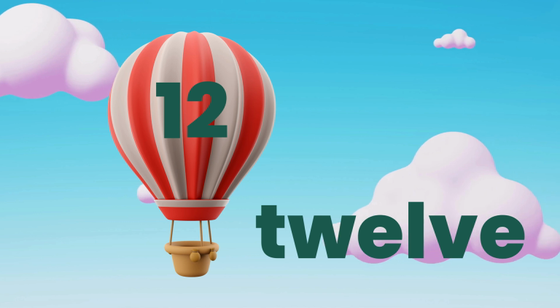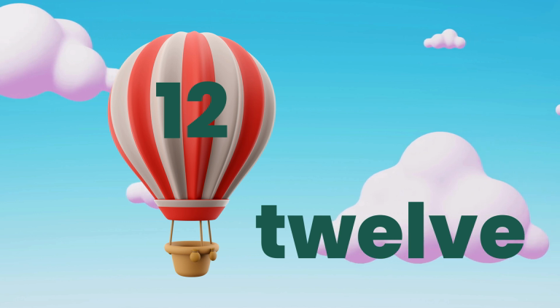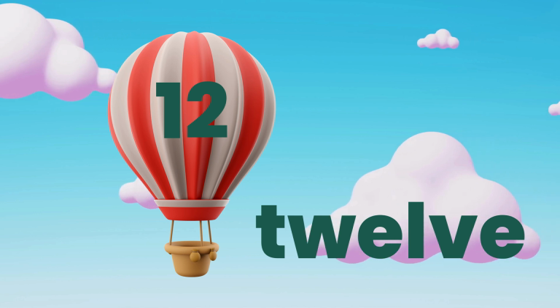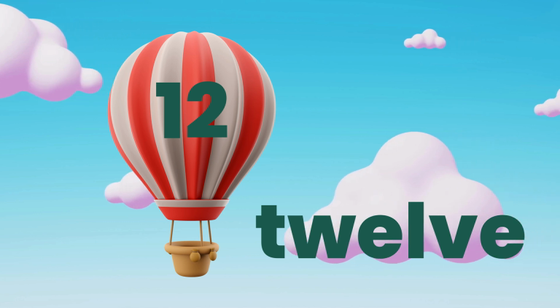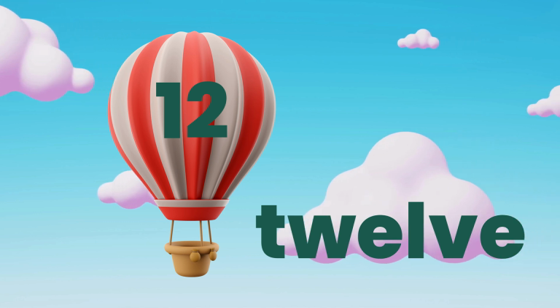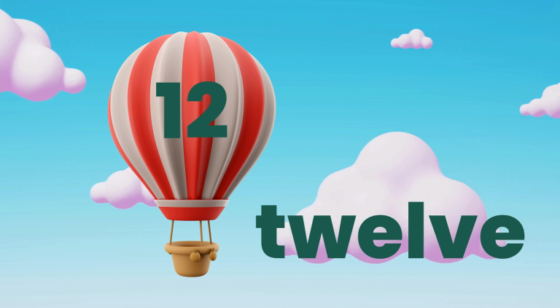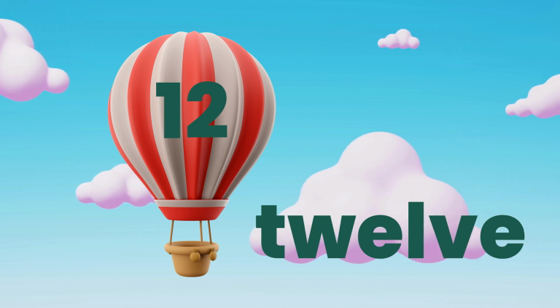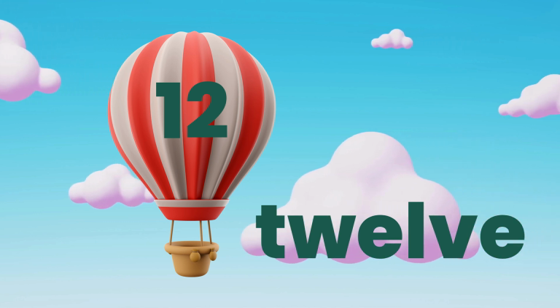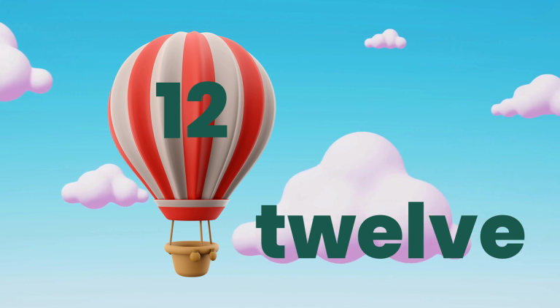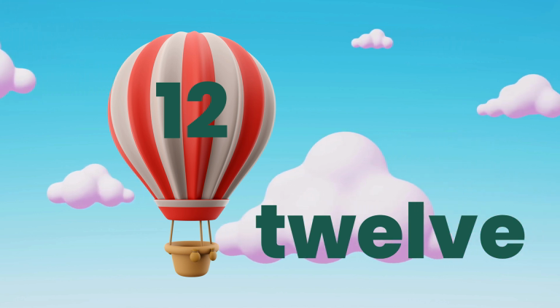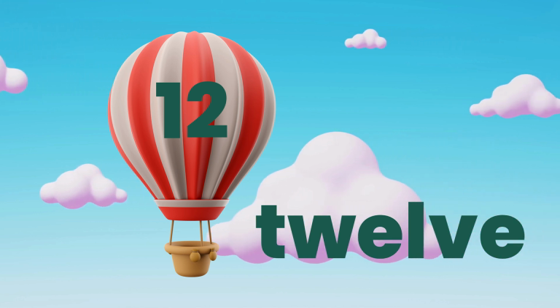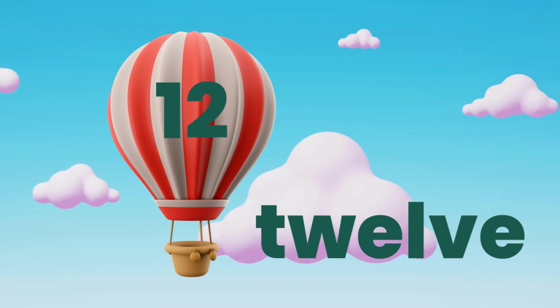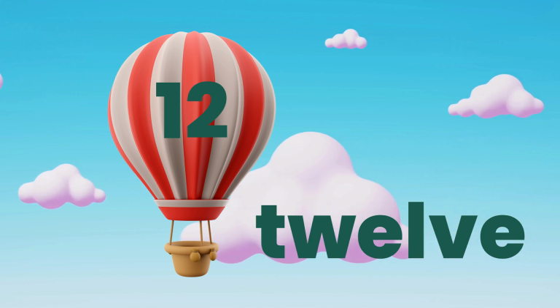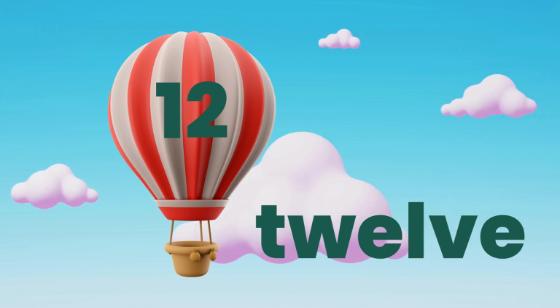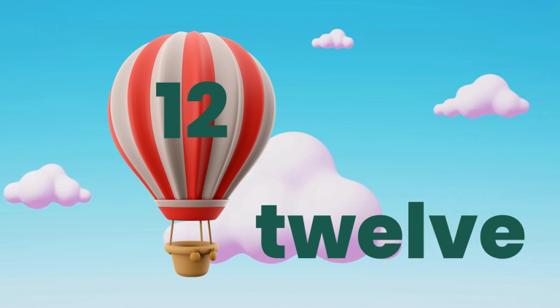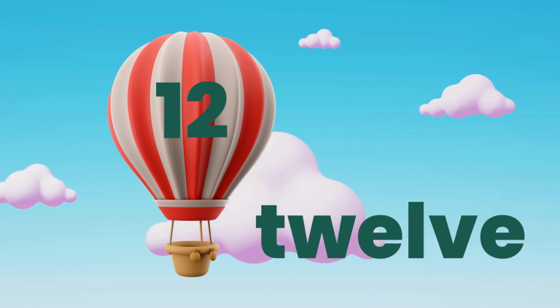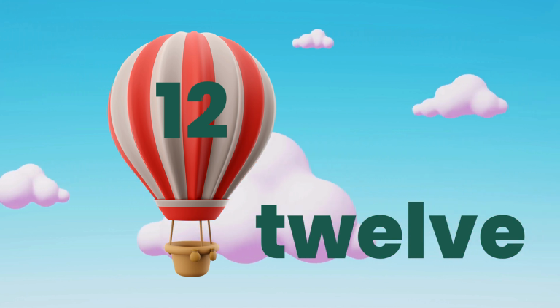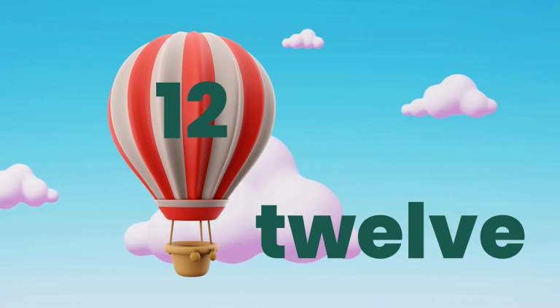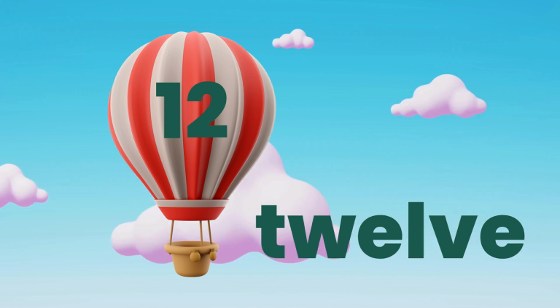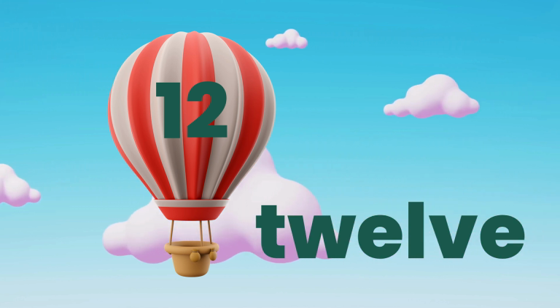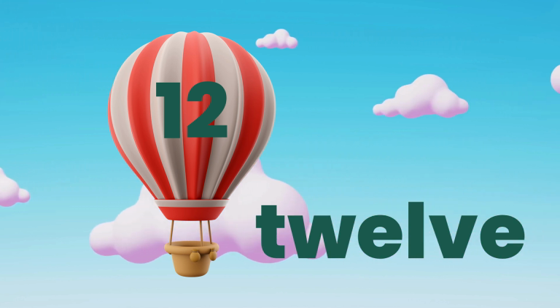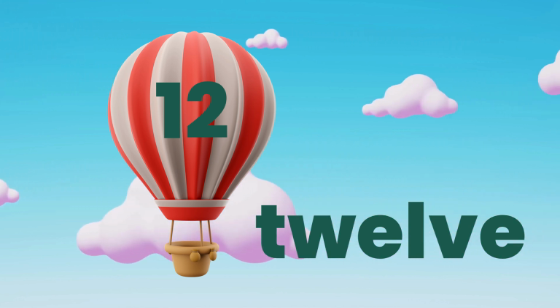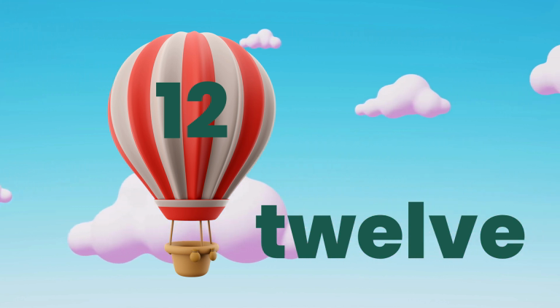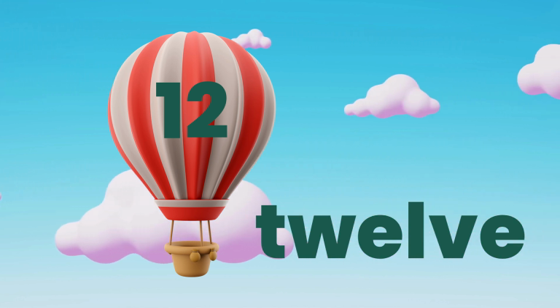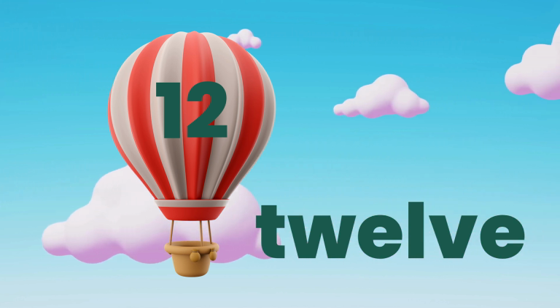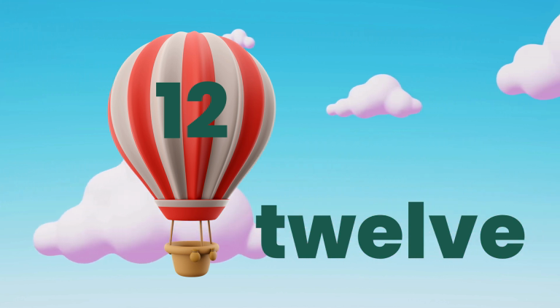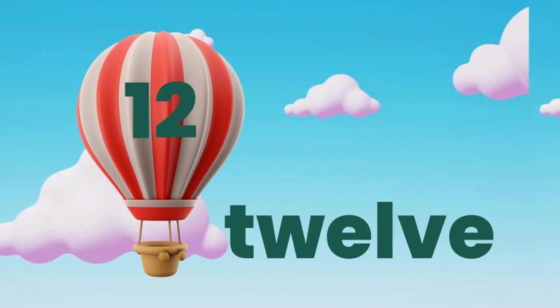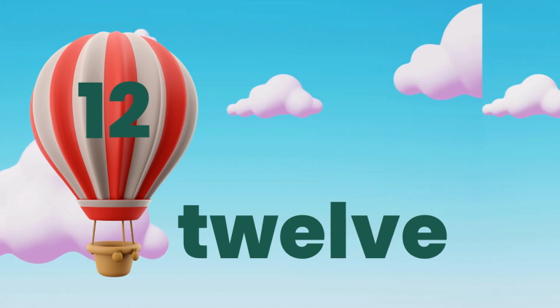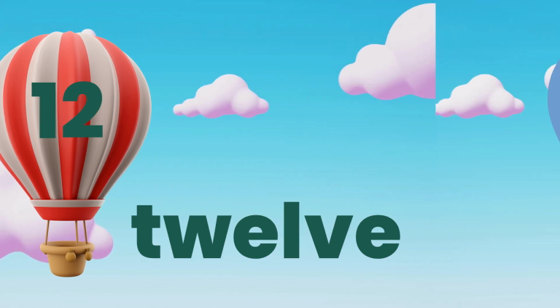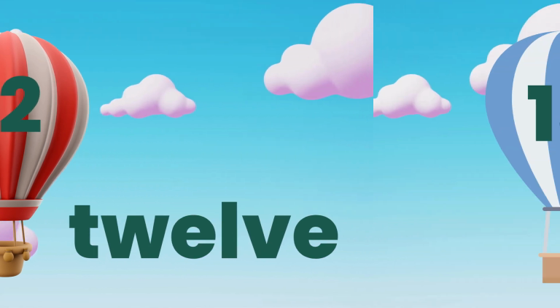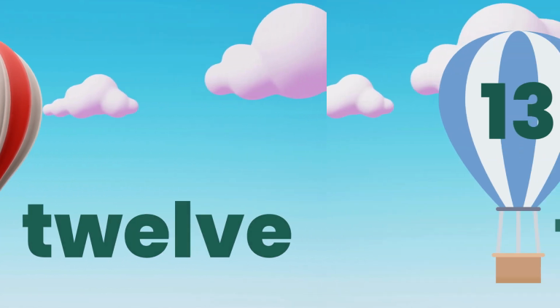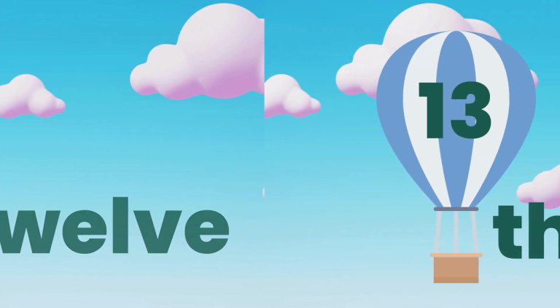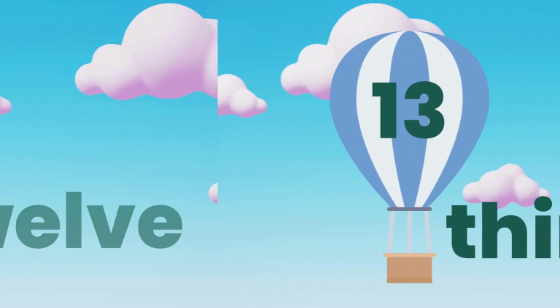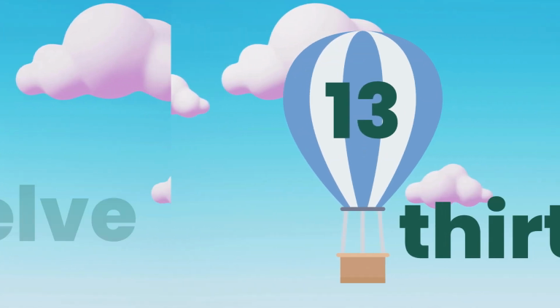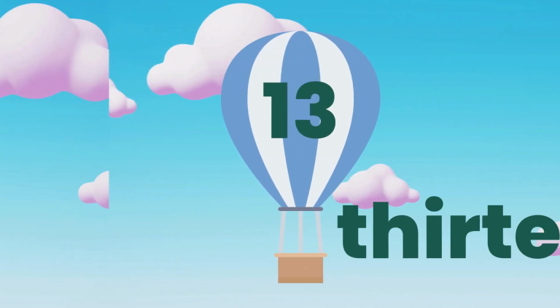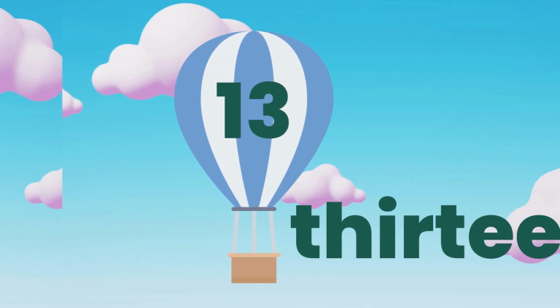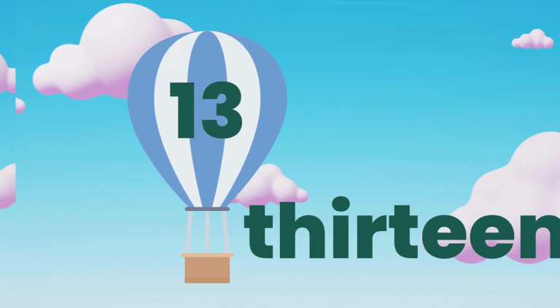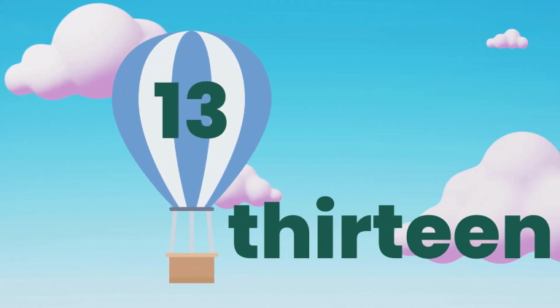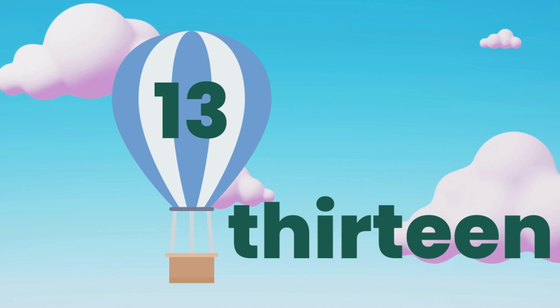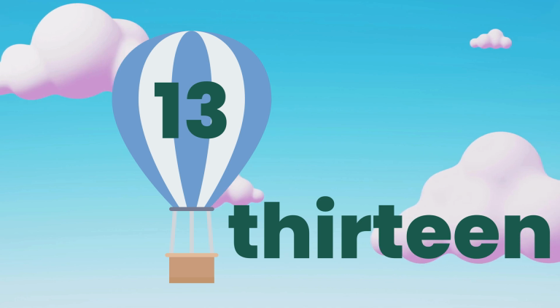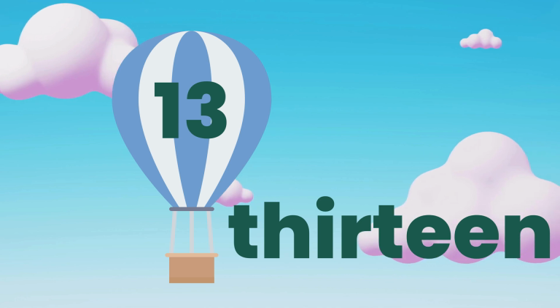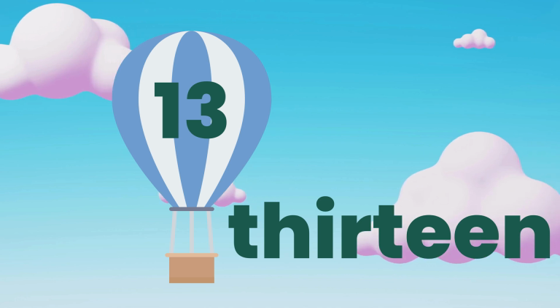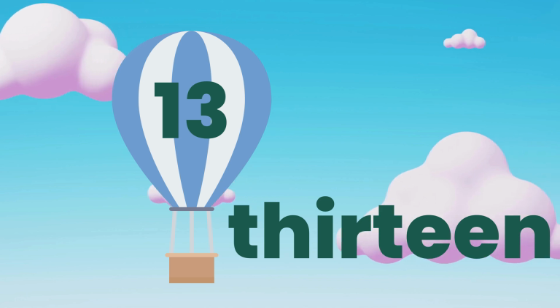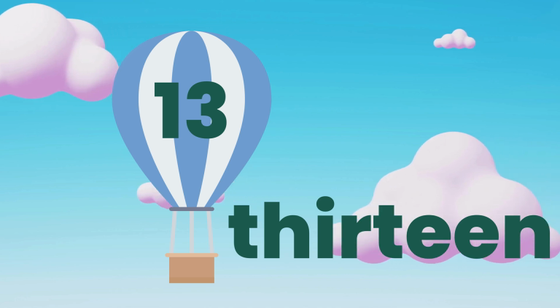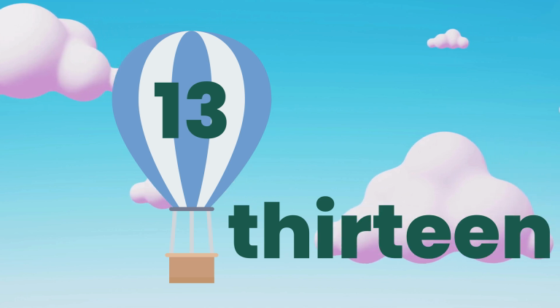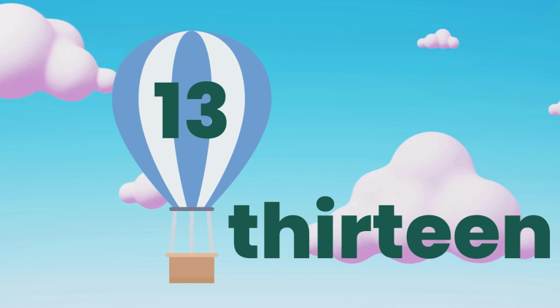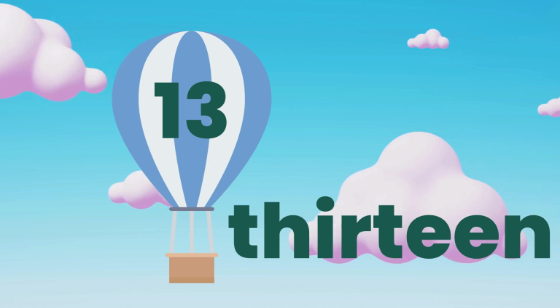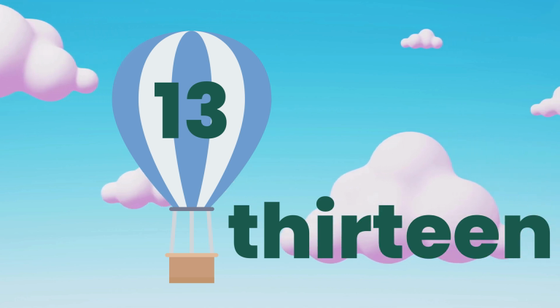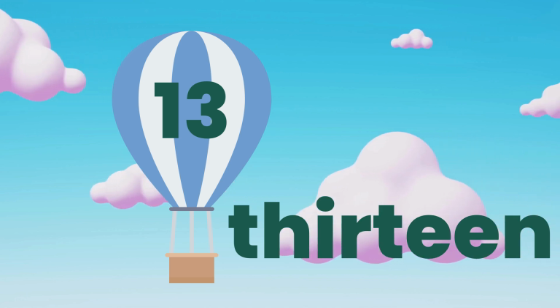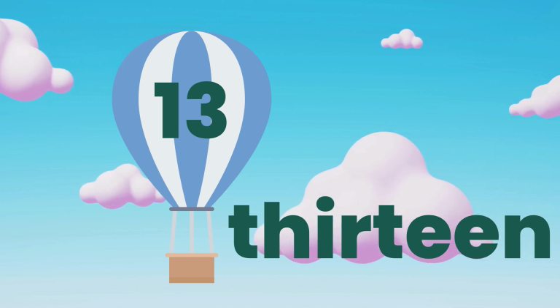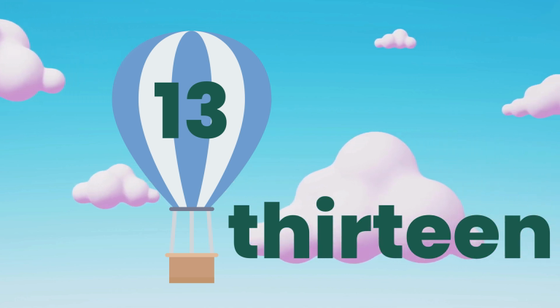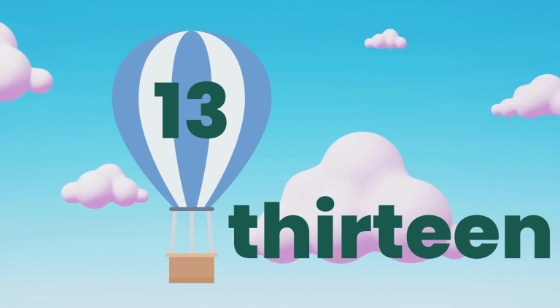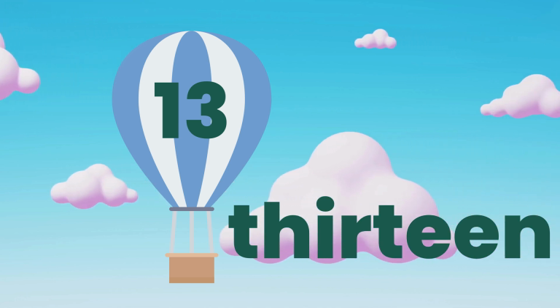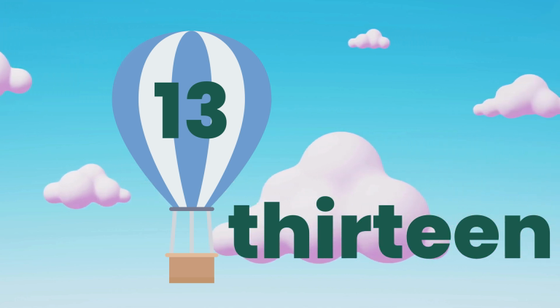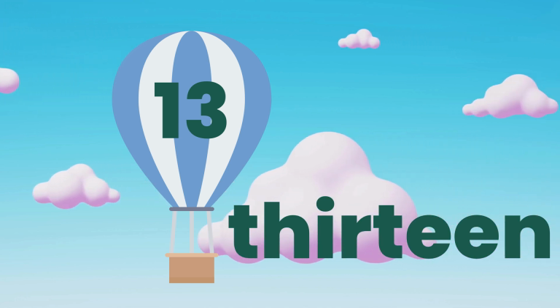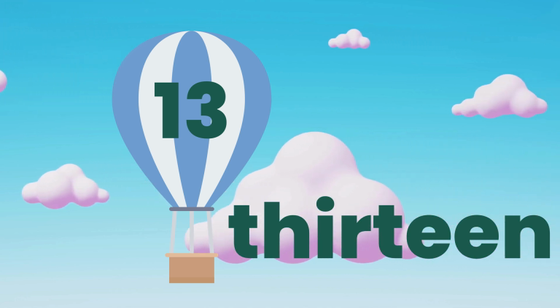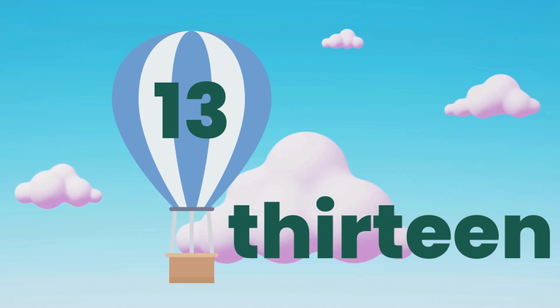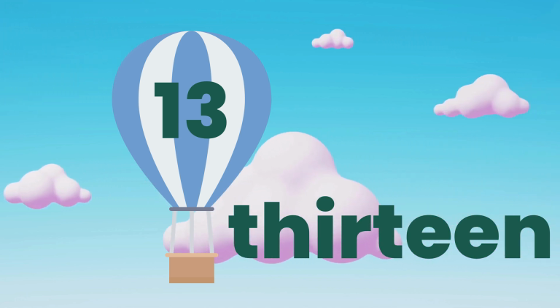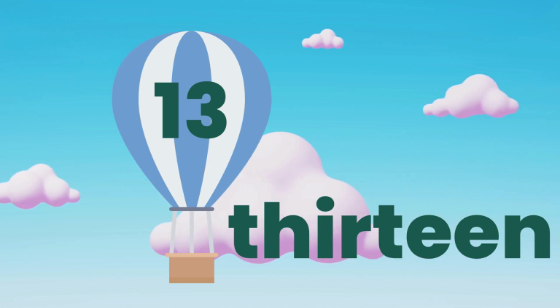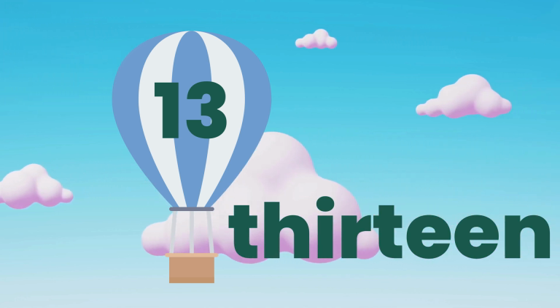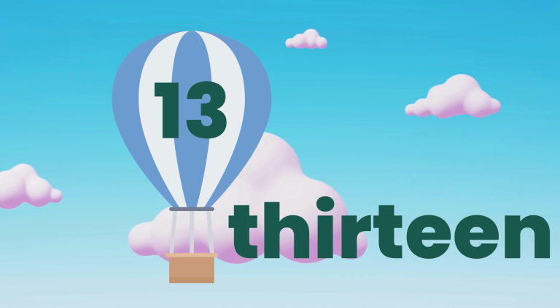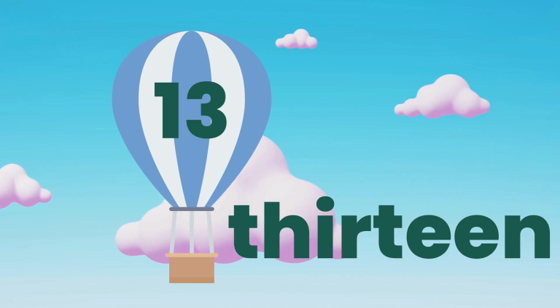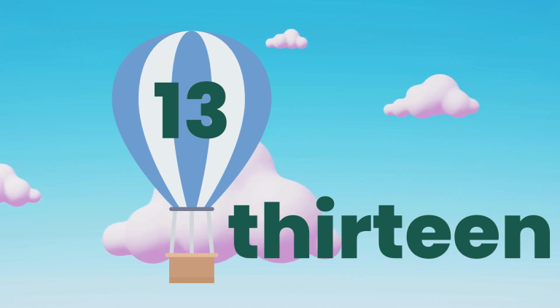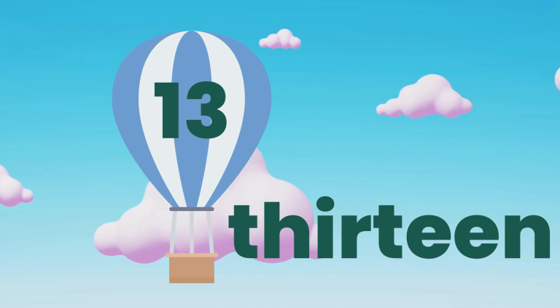12. T.W.E.L.V.E. 12. 13. T.H.I.R.T.E.E.N. 13.